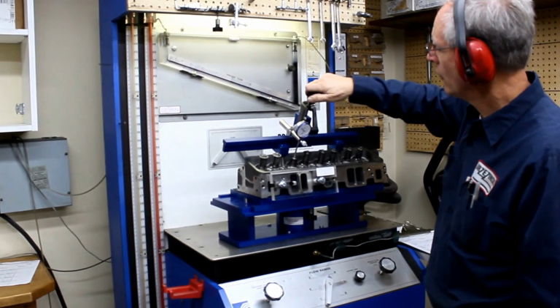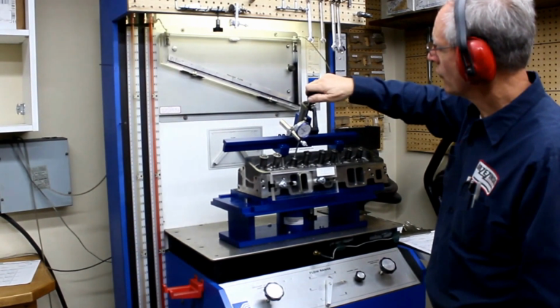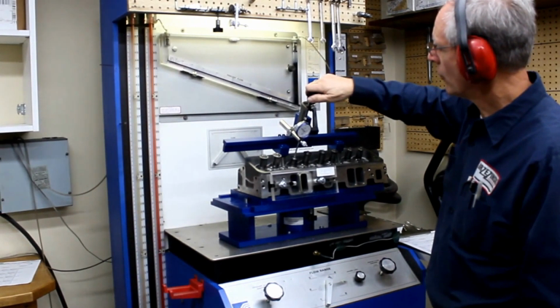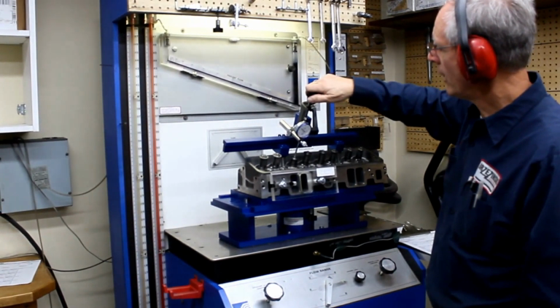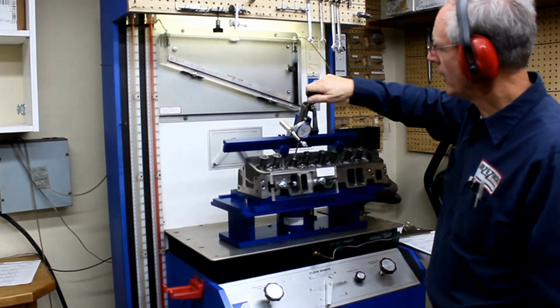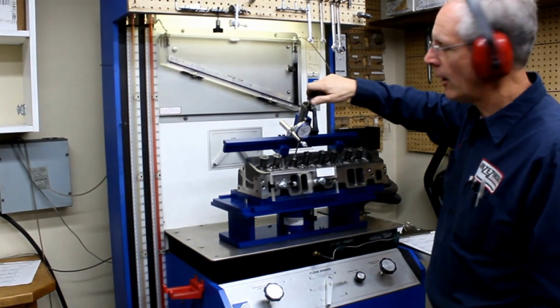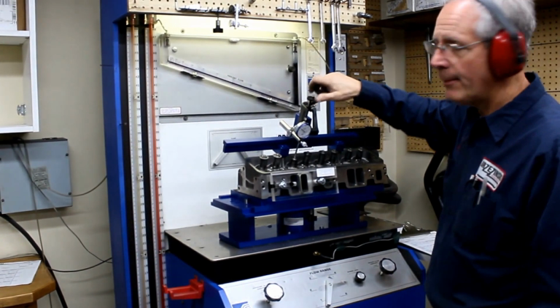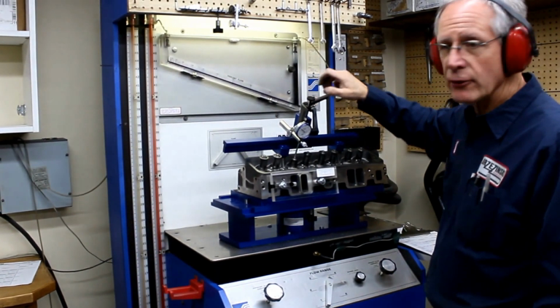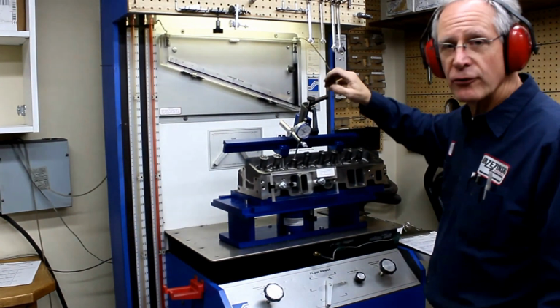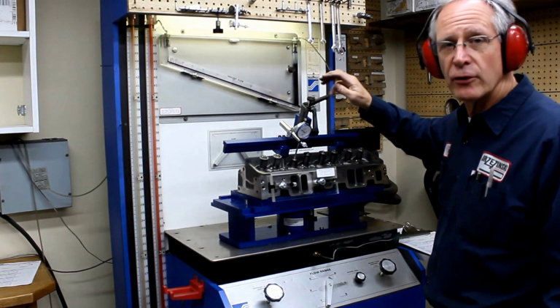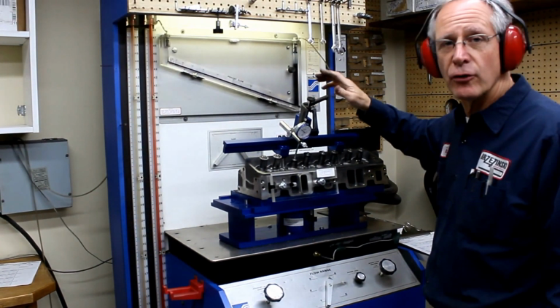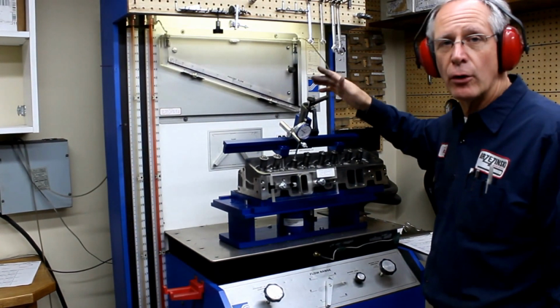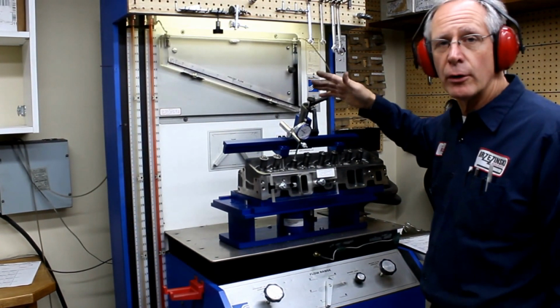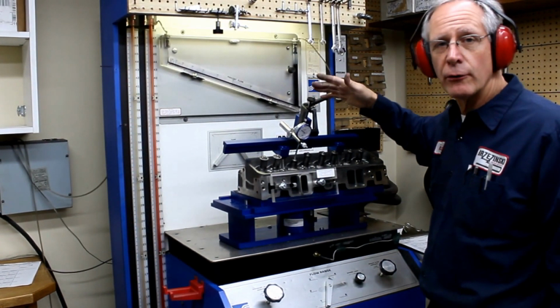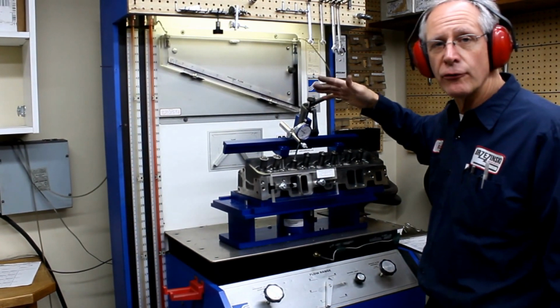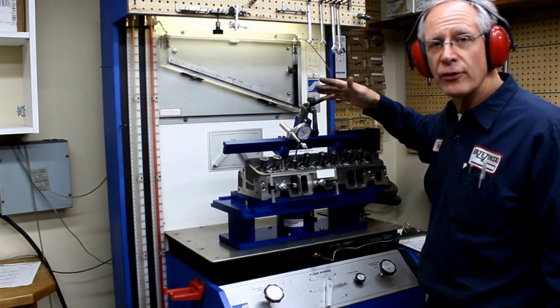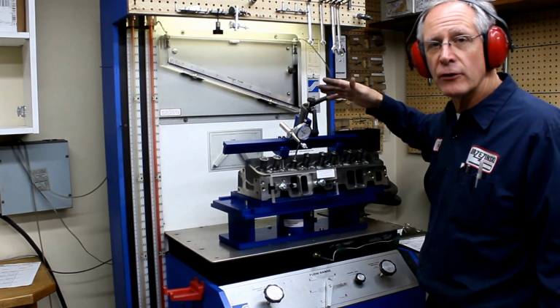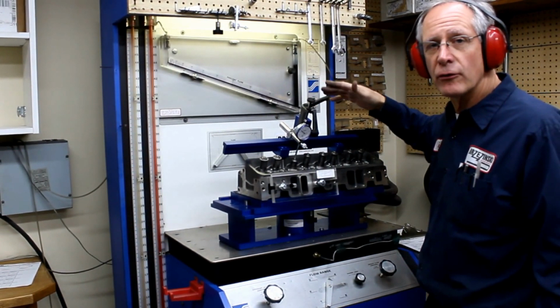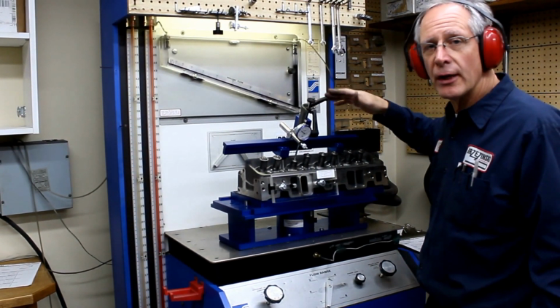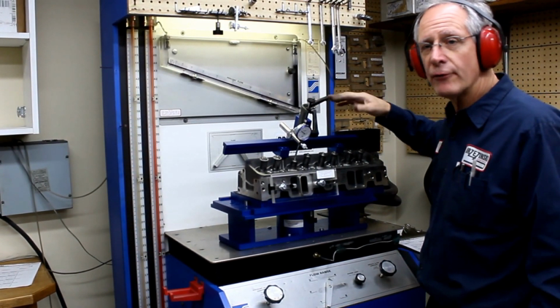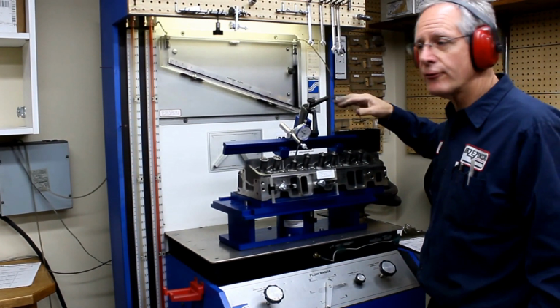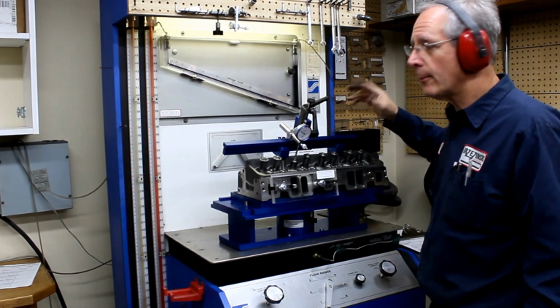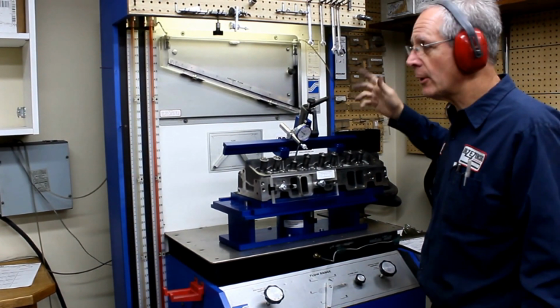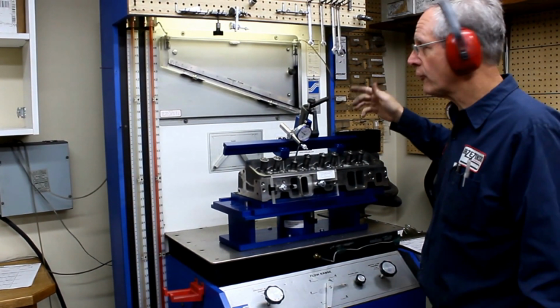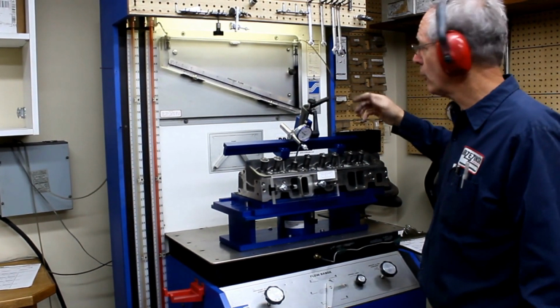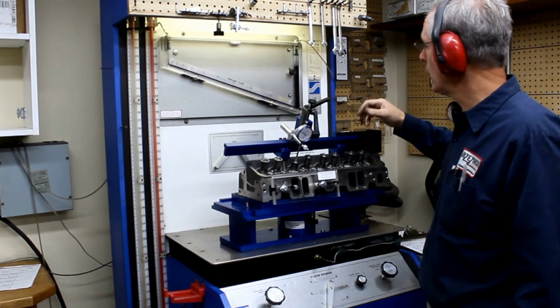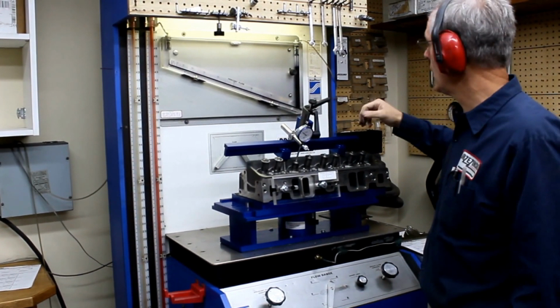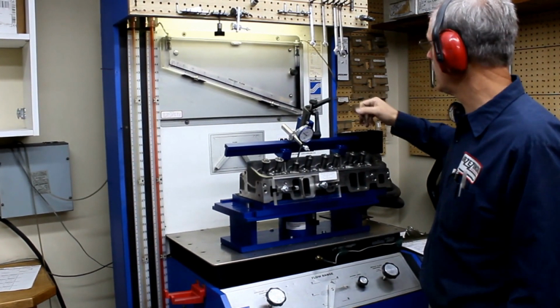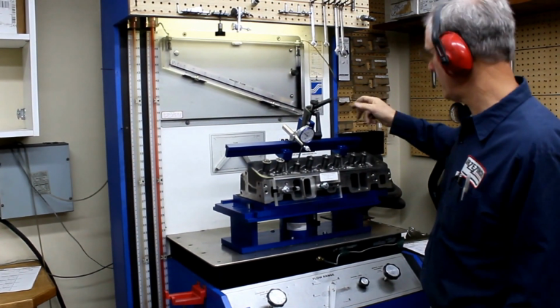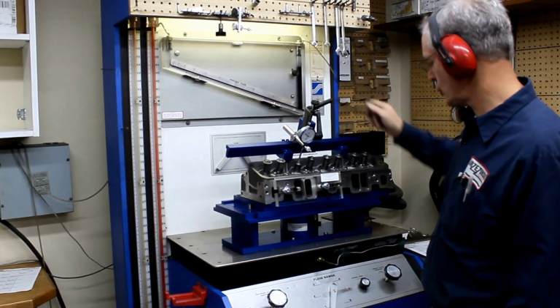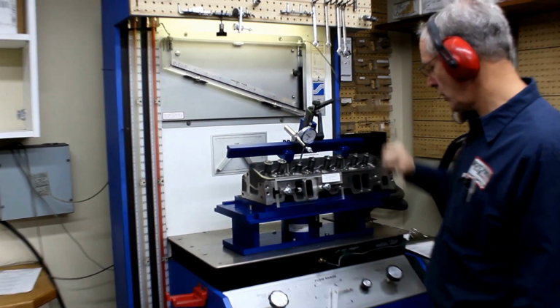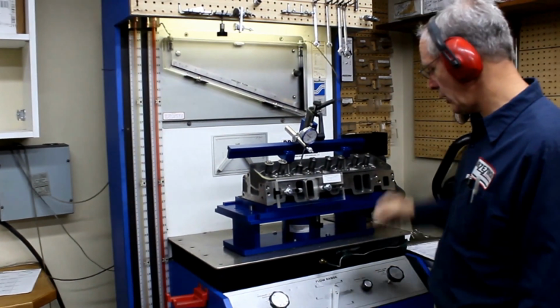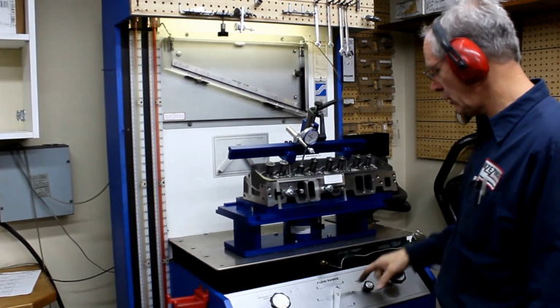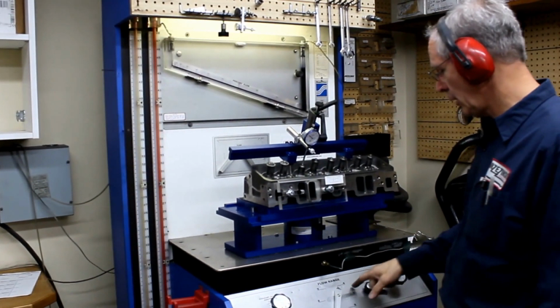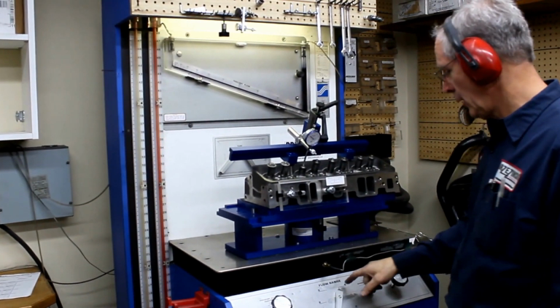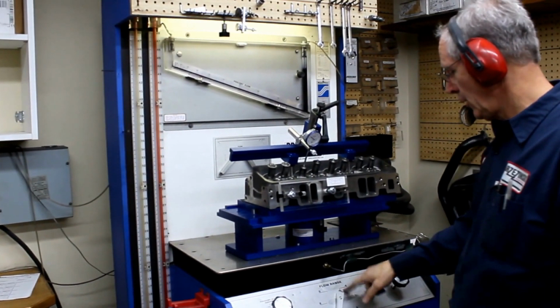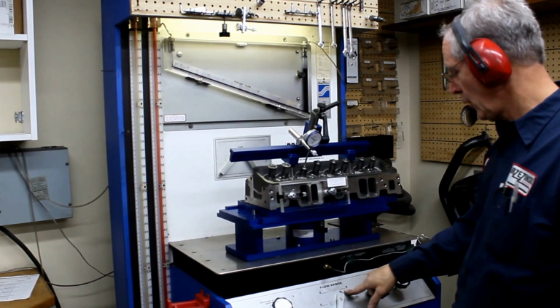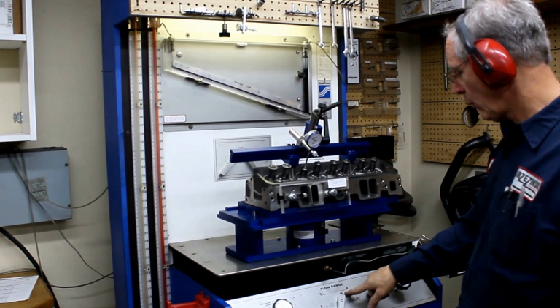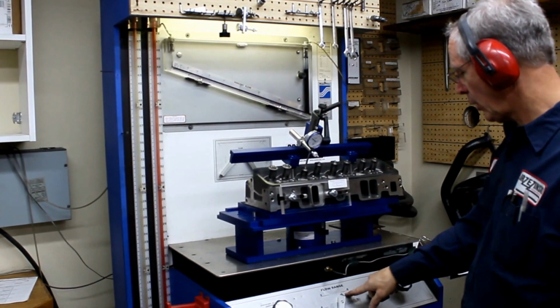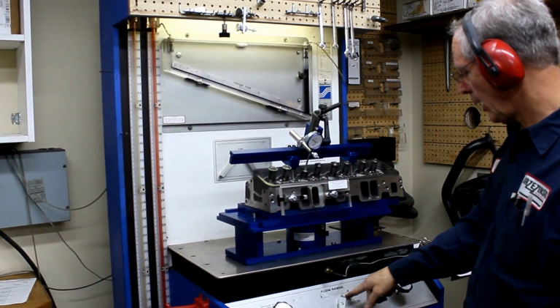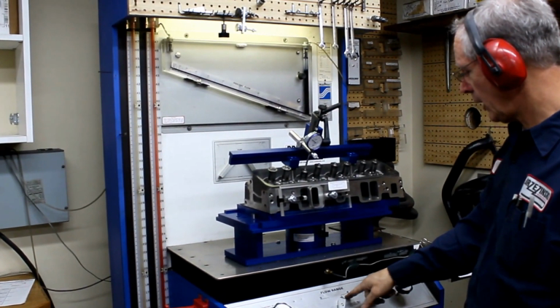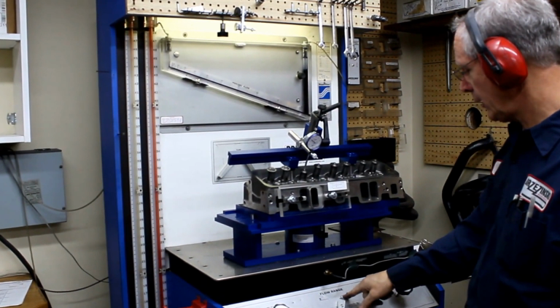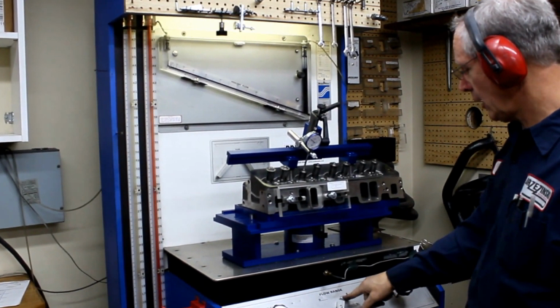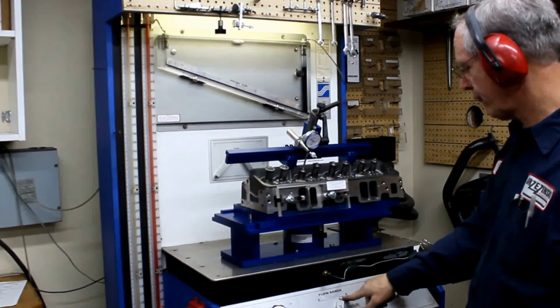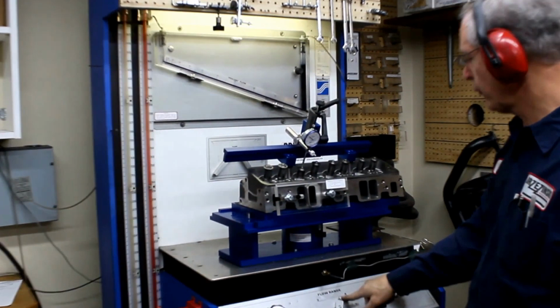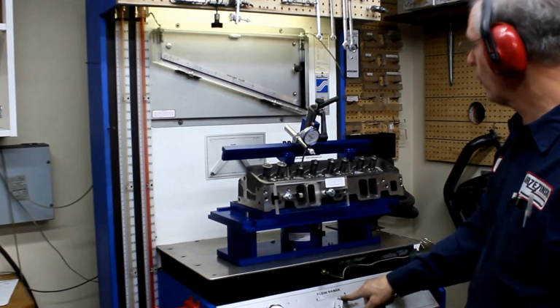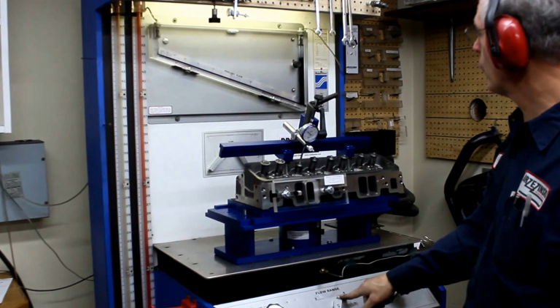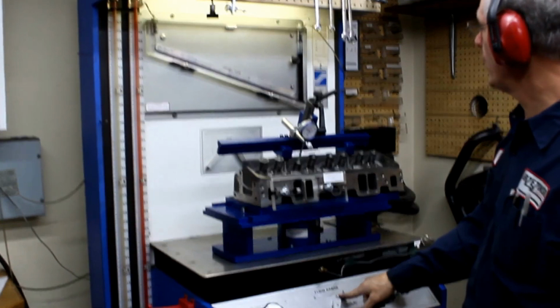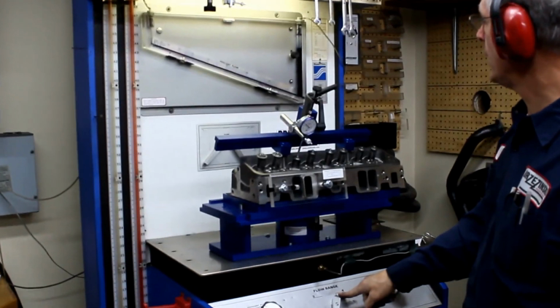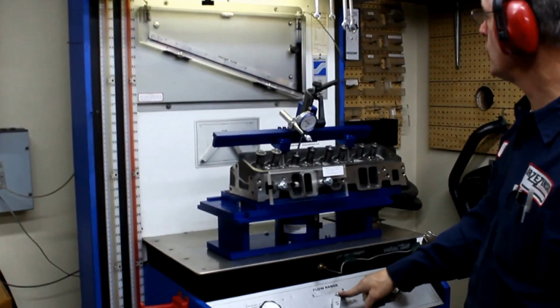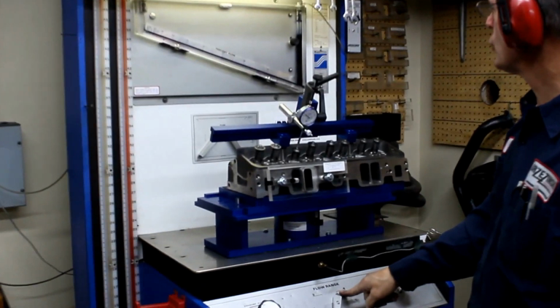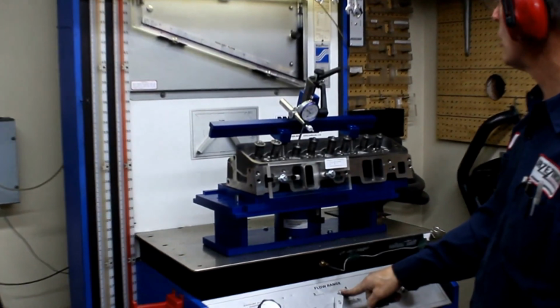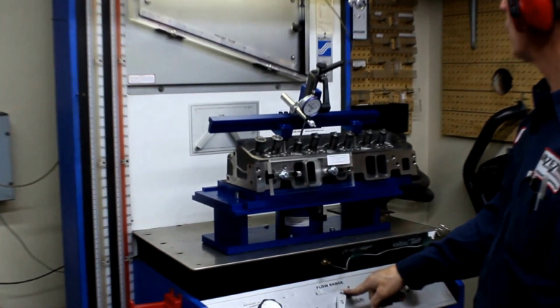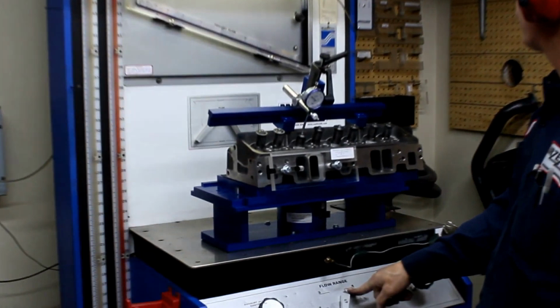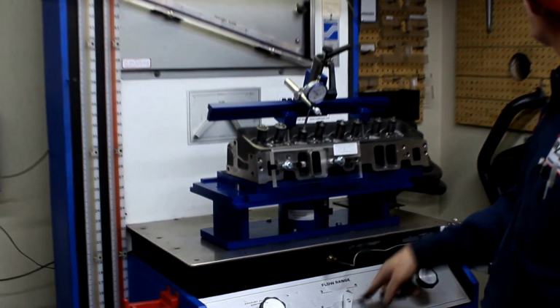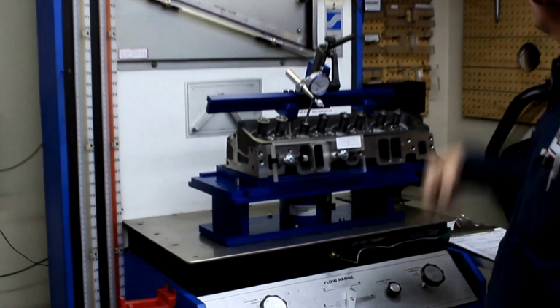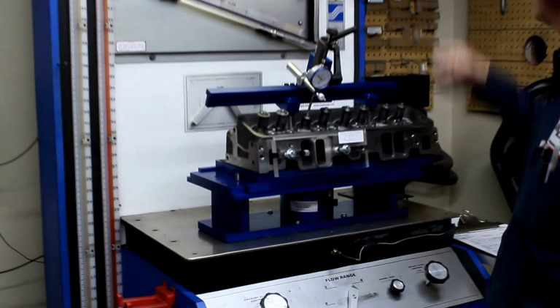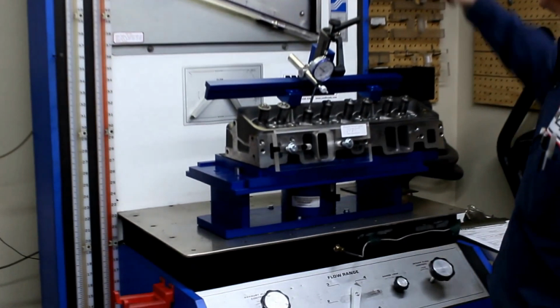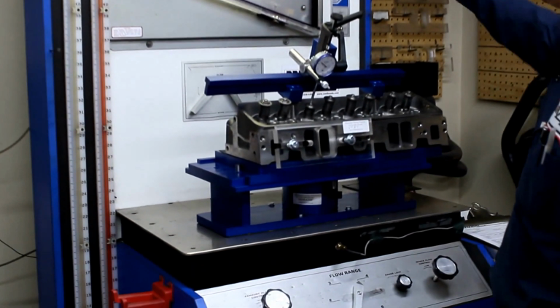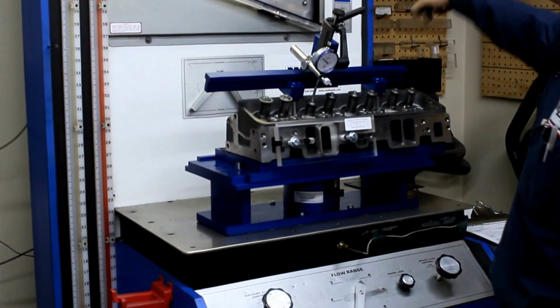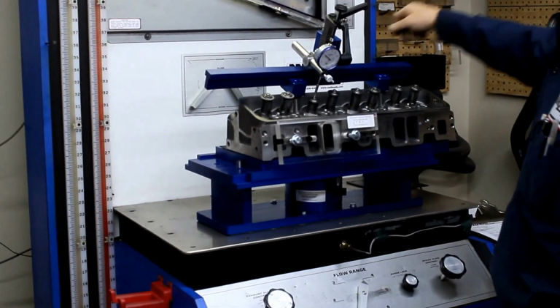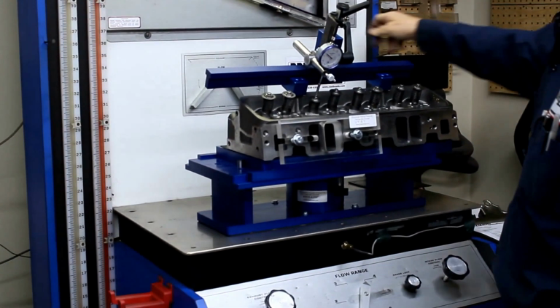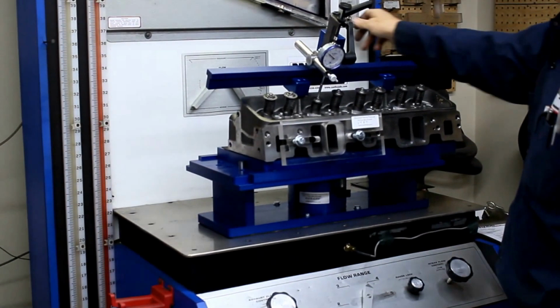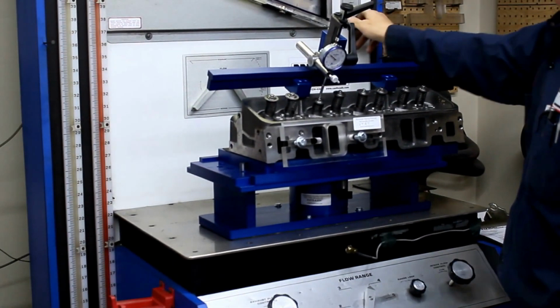So right now I'm at 606 lift. I'm going to turn on the machine. We're on flow range four.